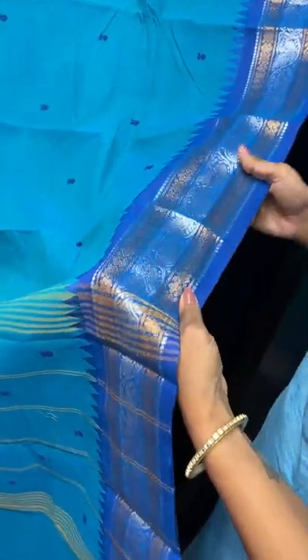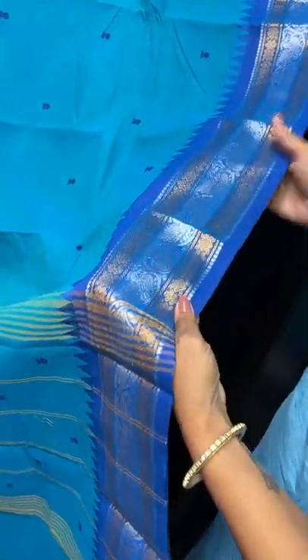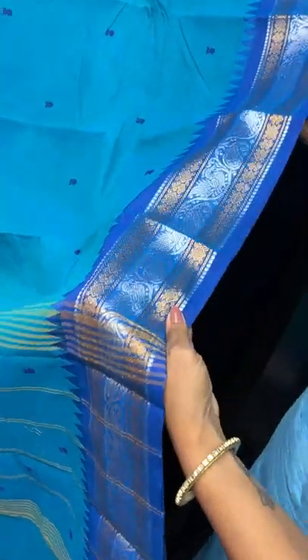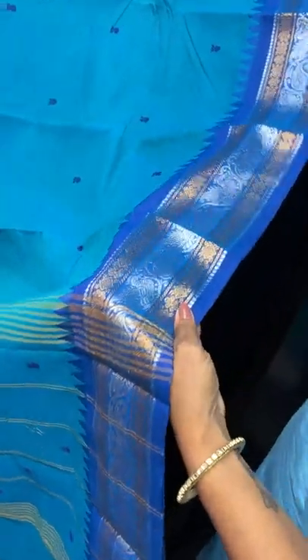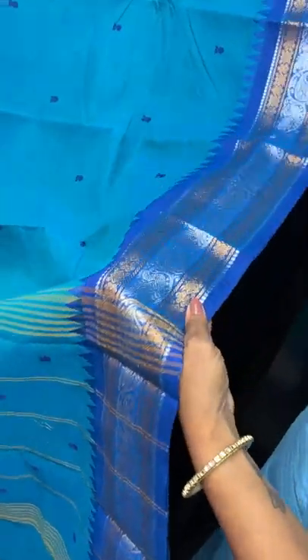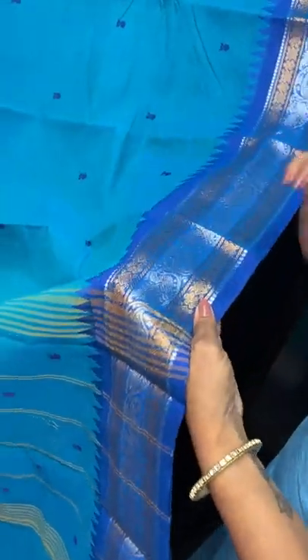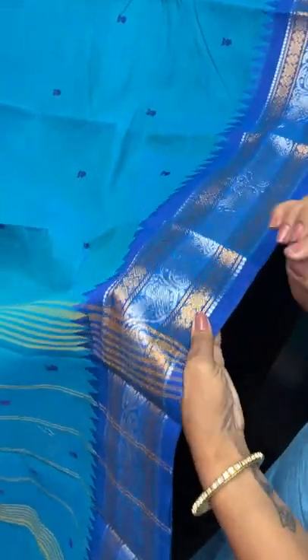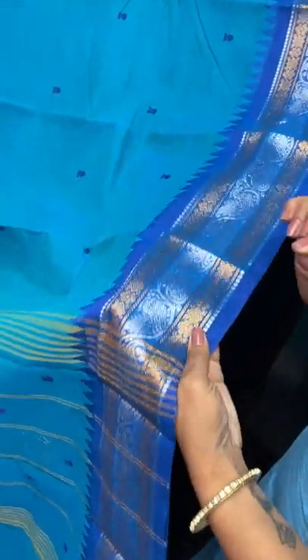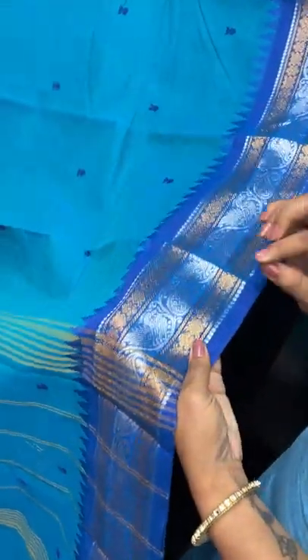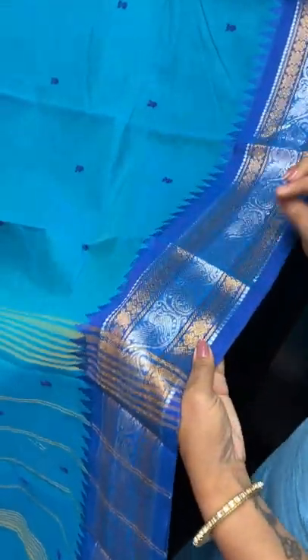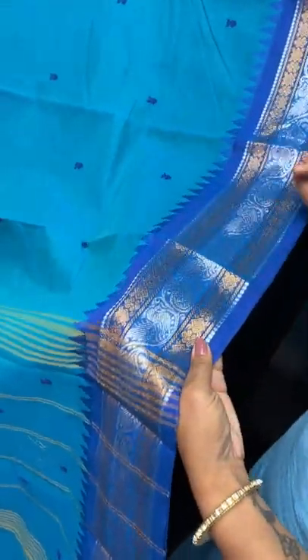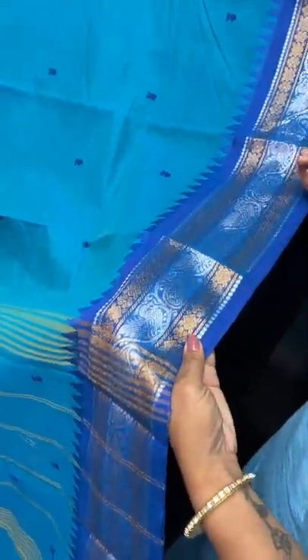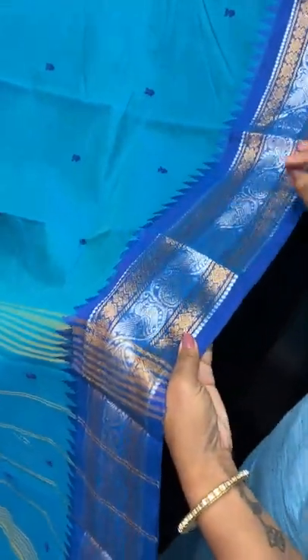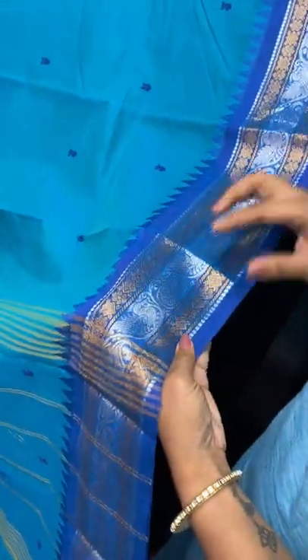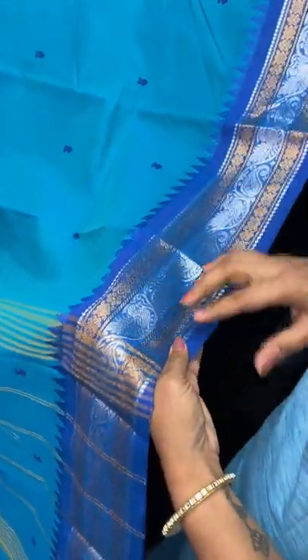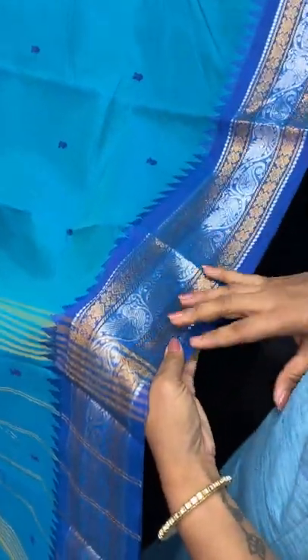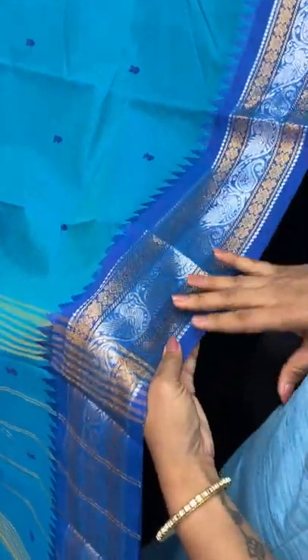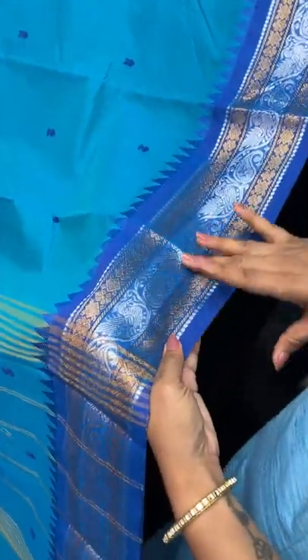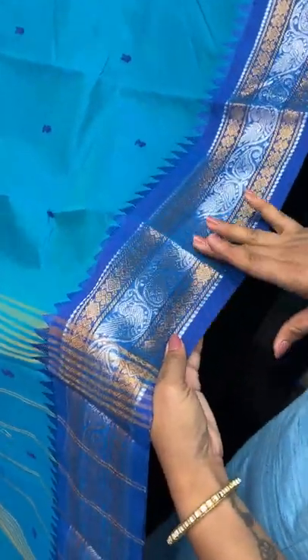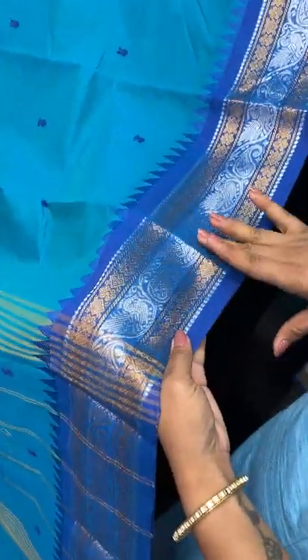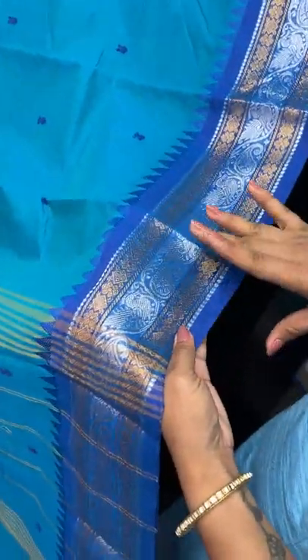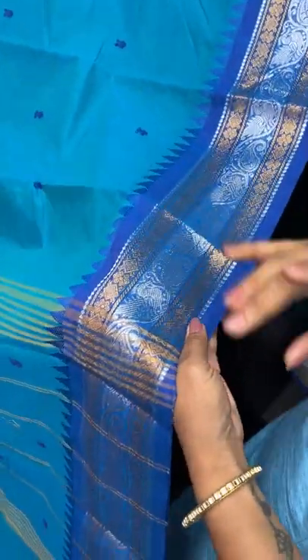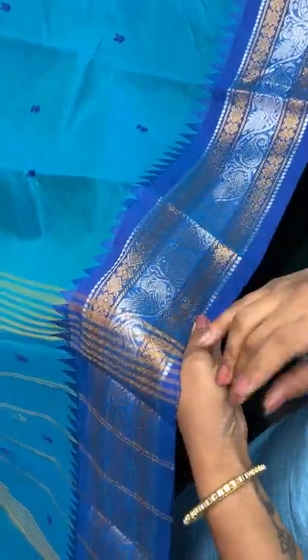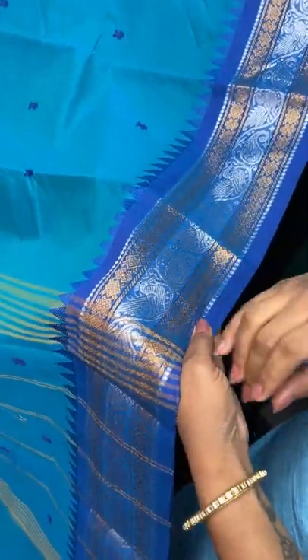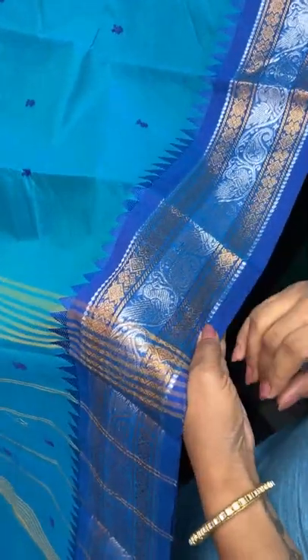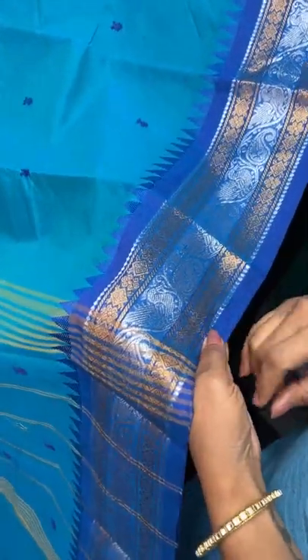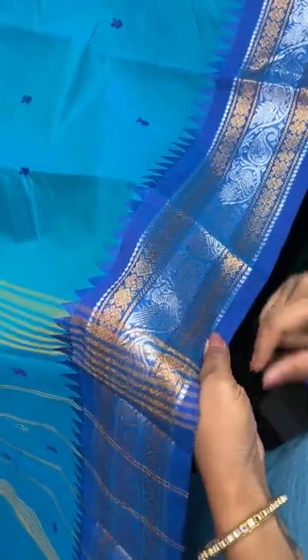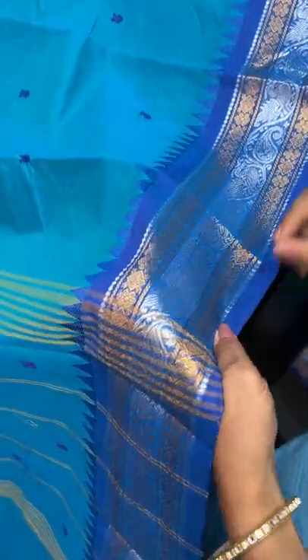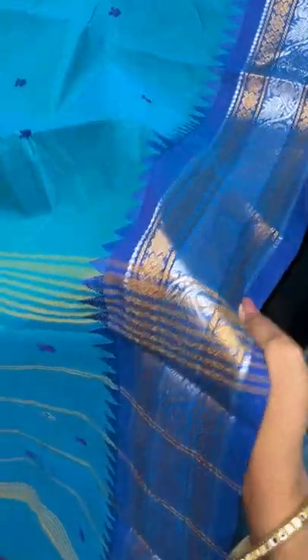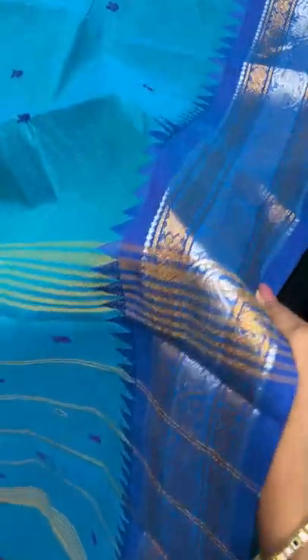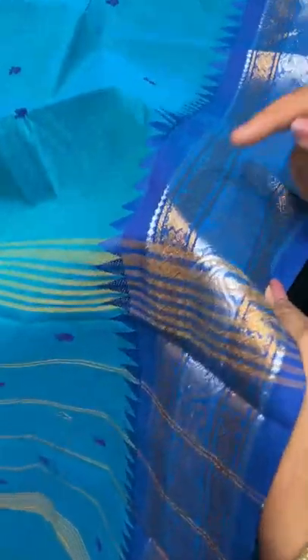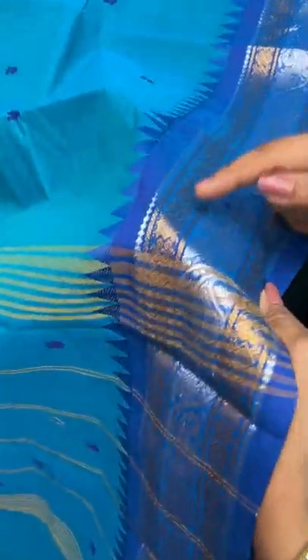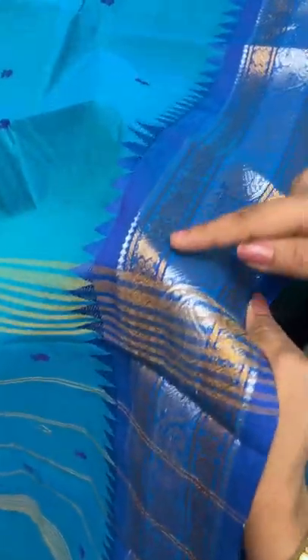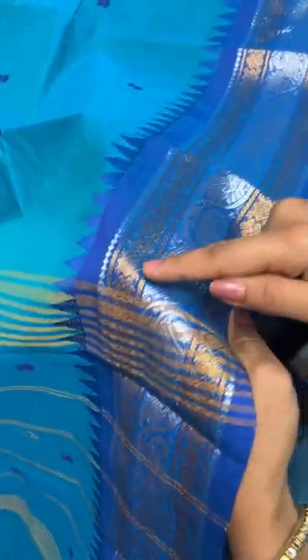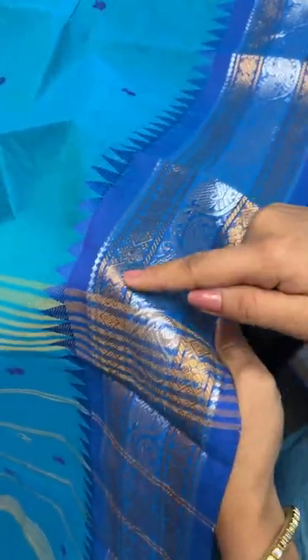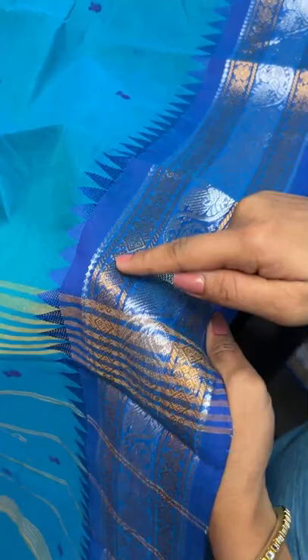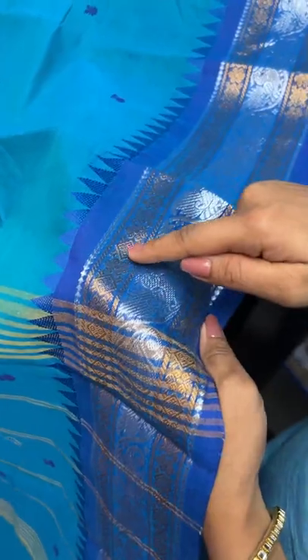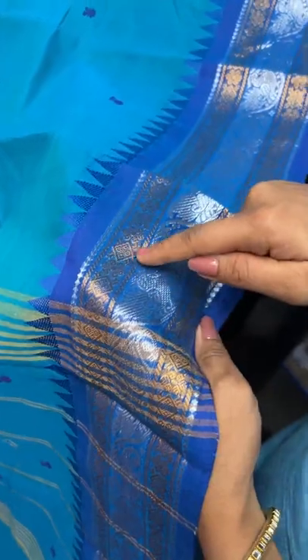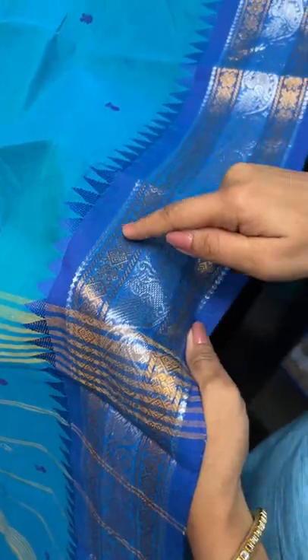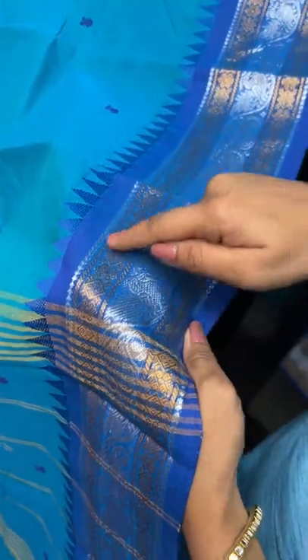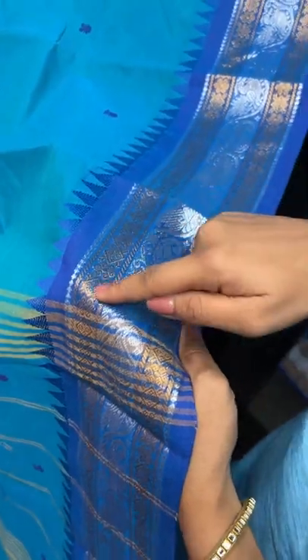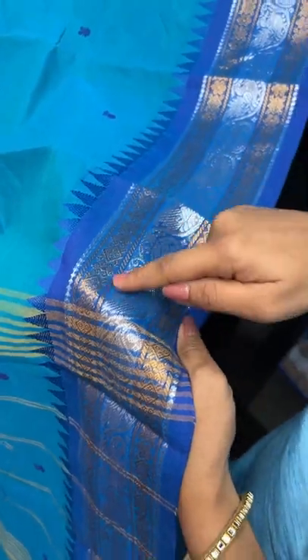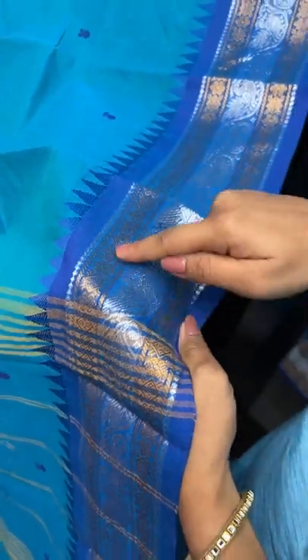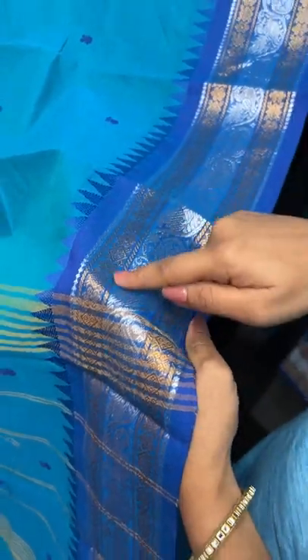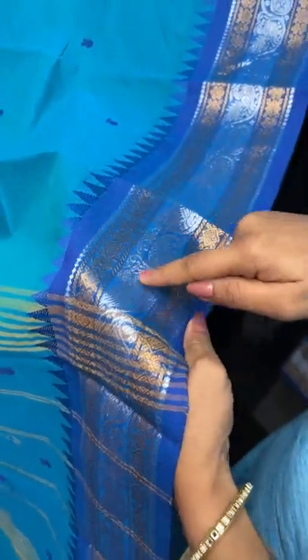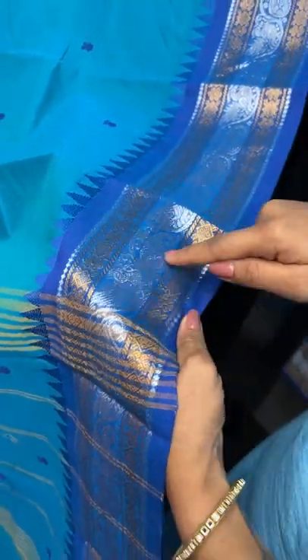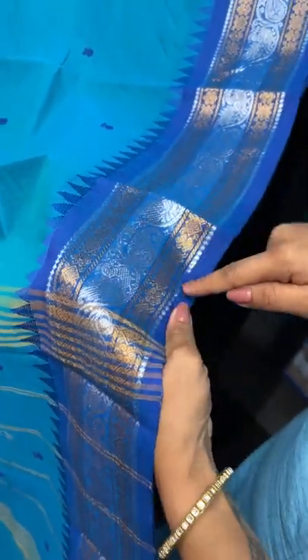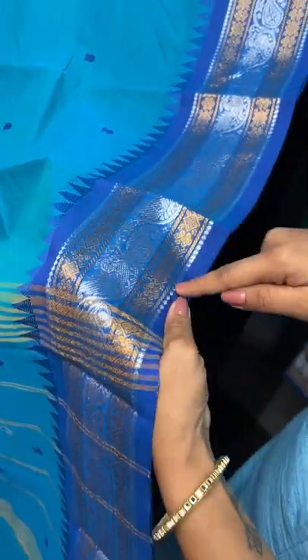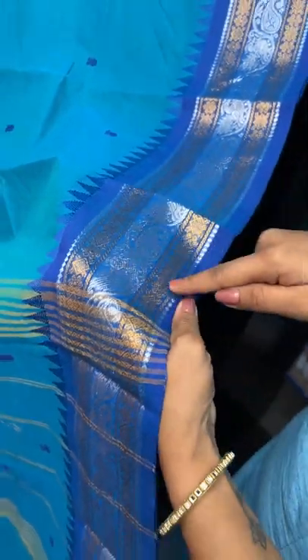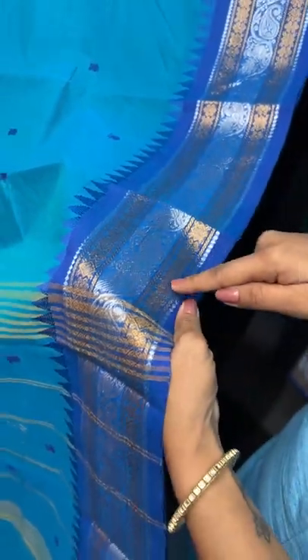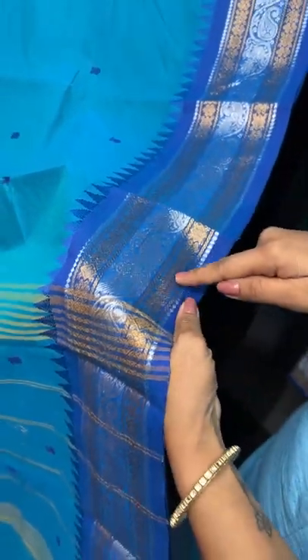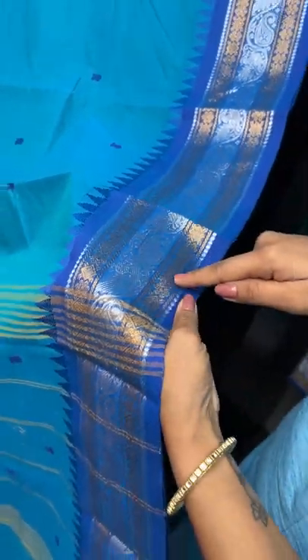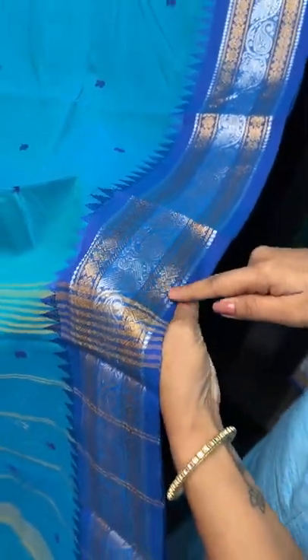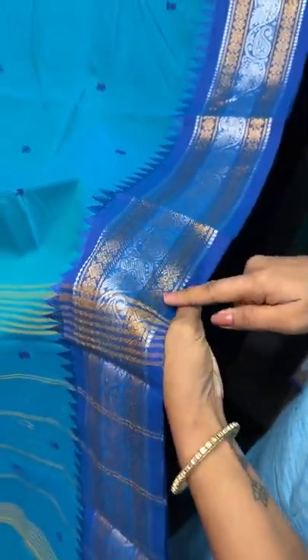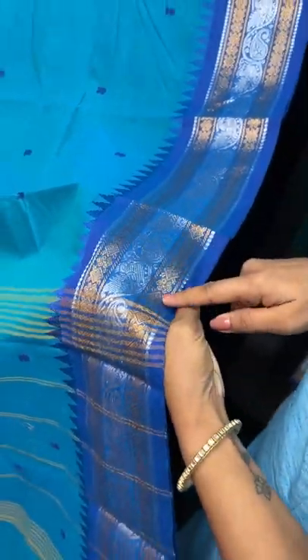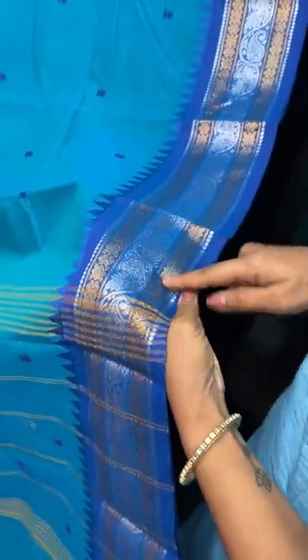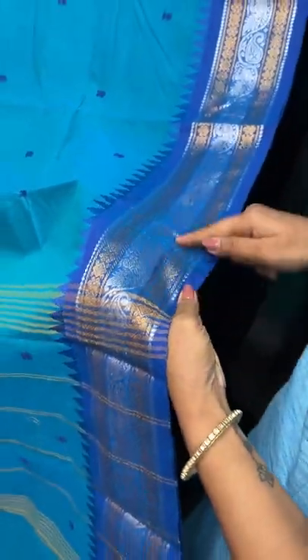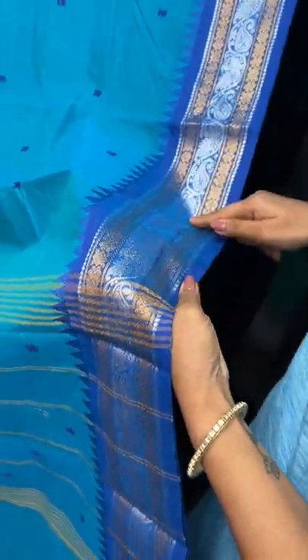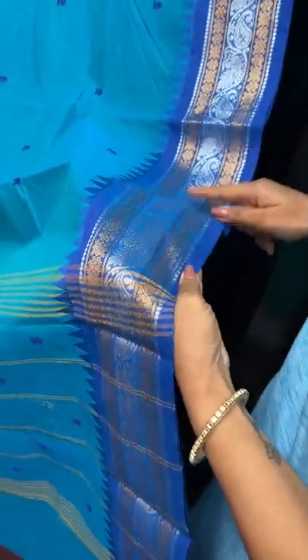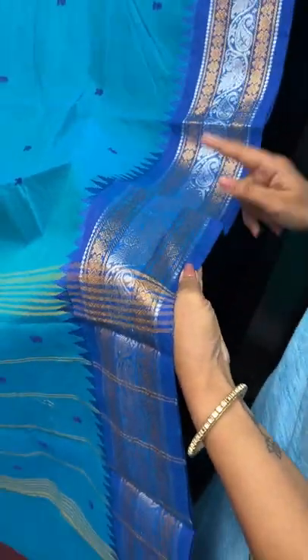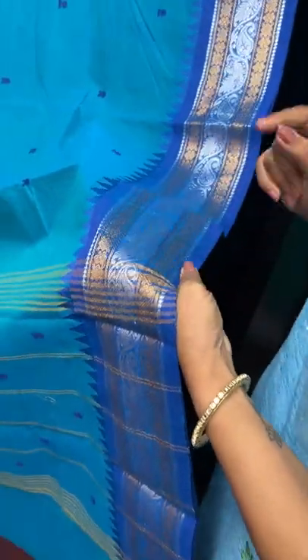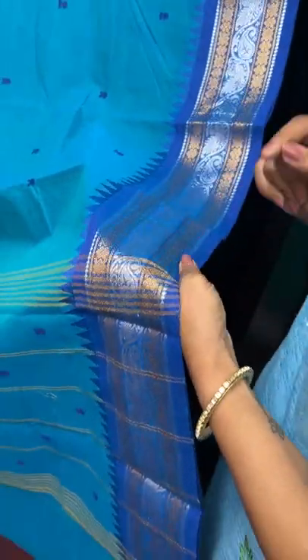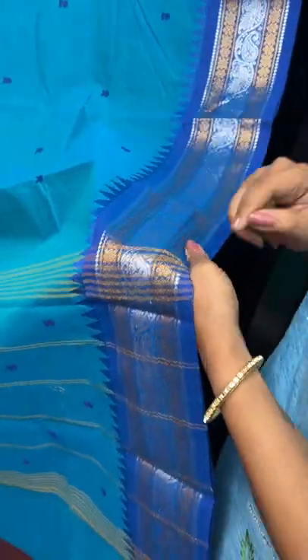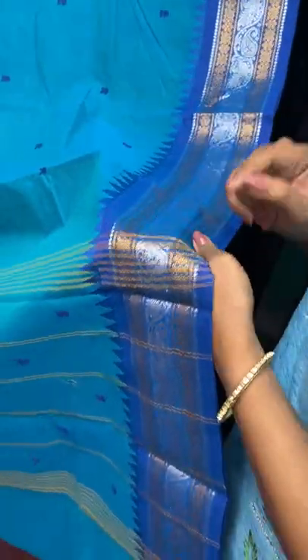This has a peacock and paisley design, and also a geometric design in silver and gold.